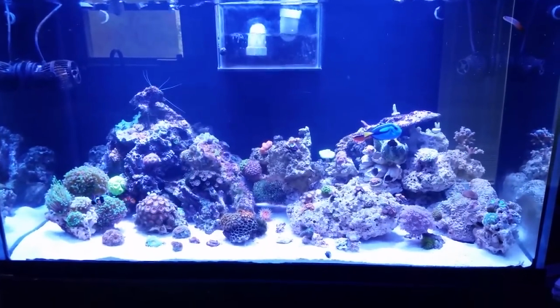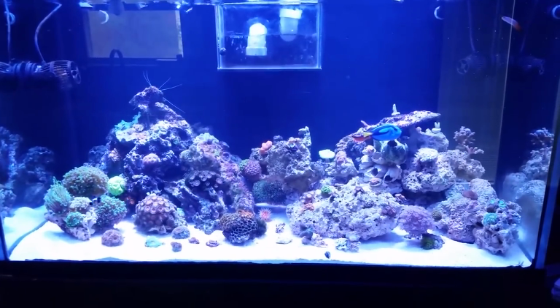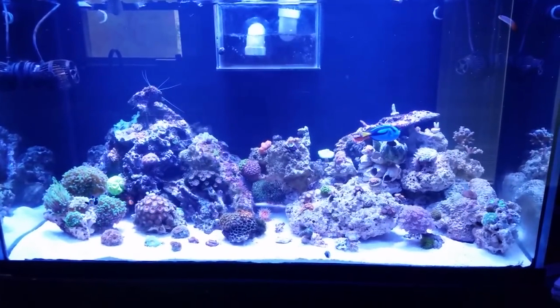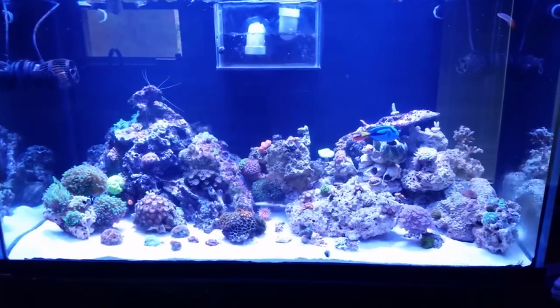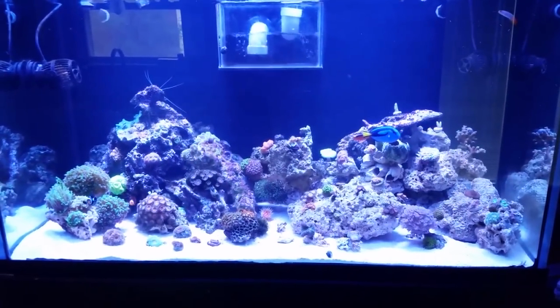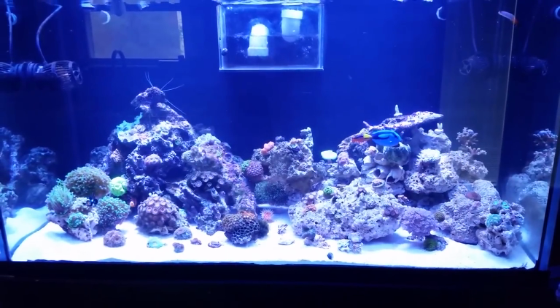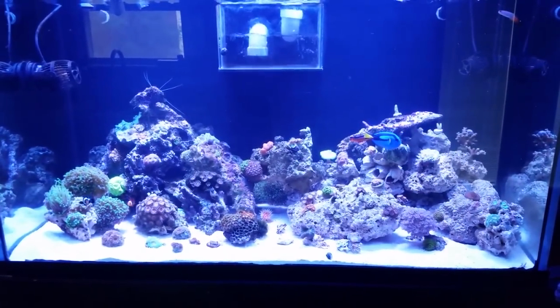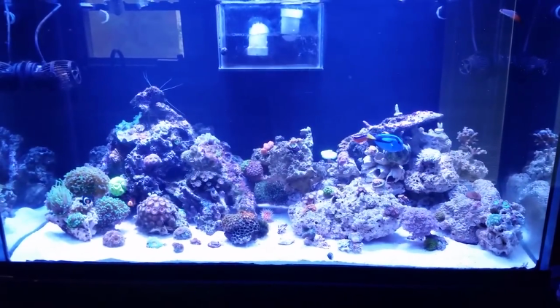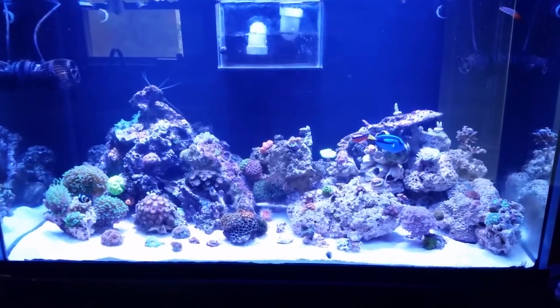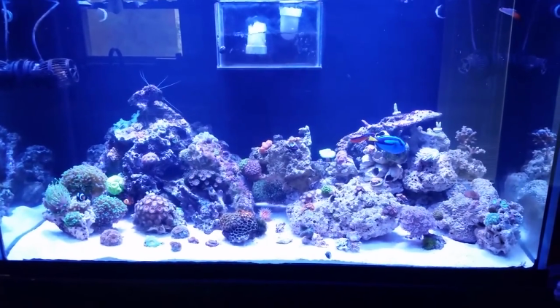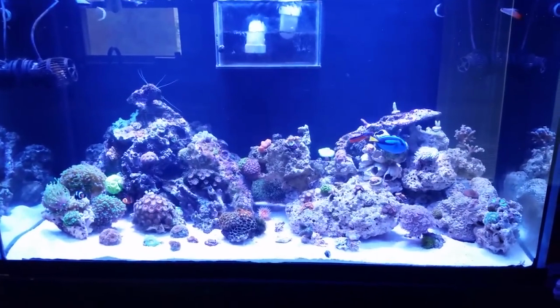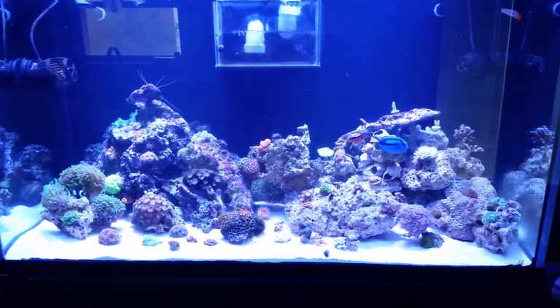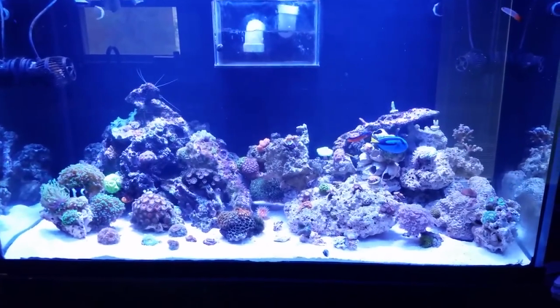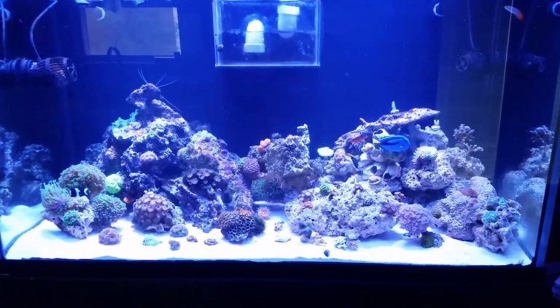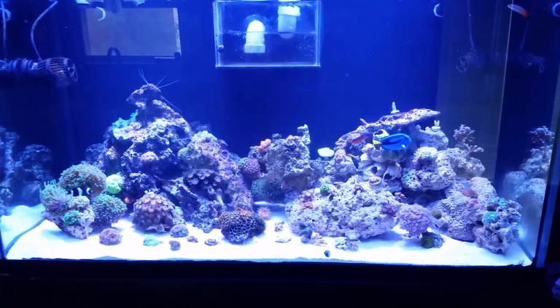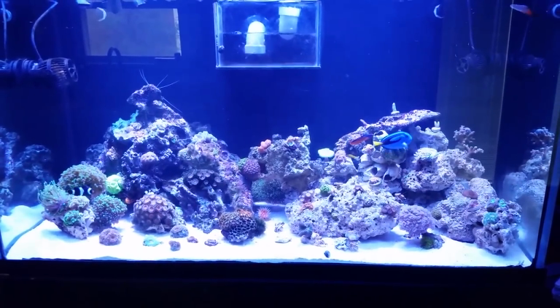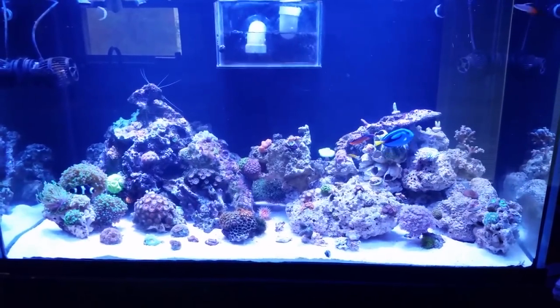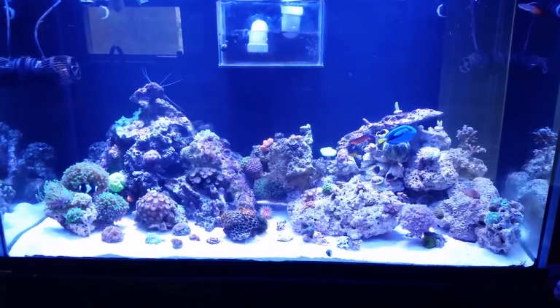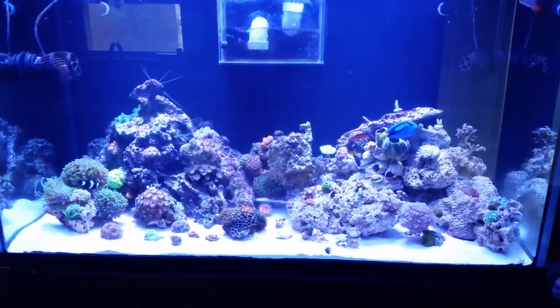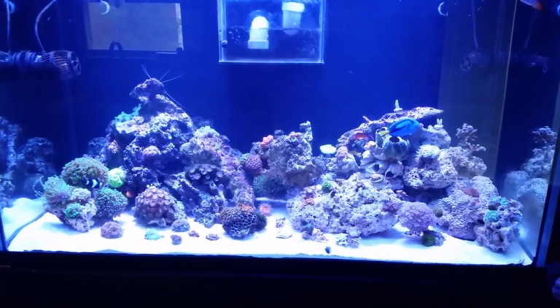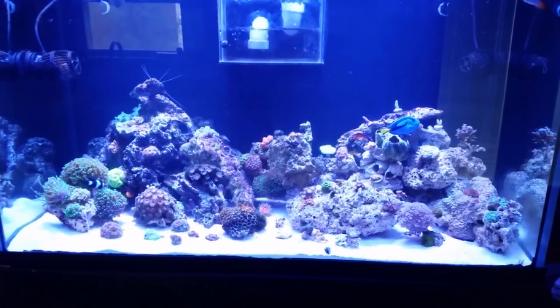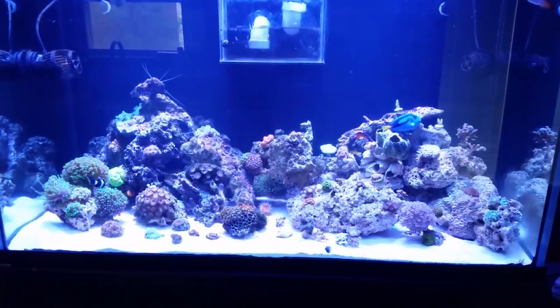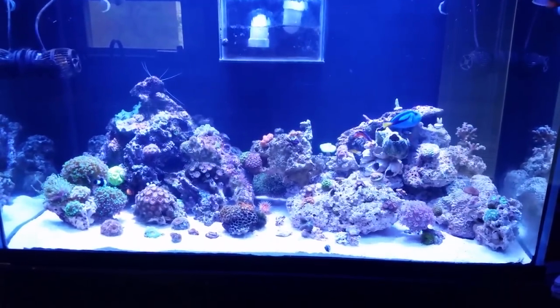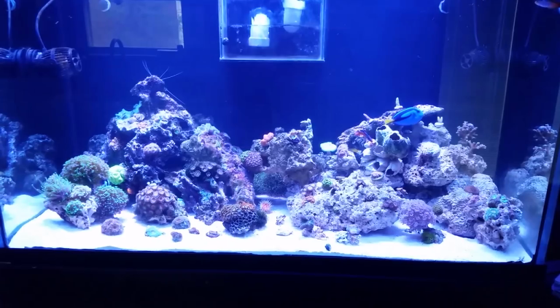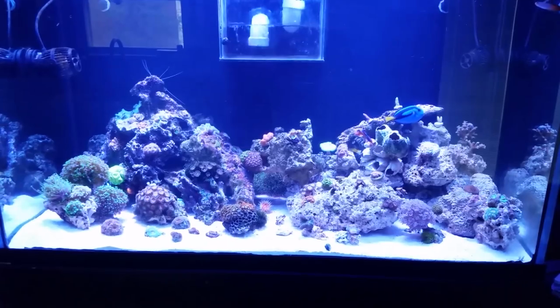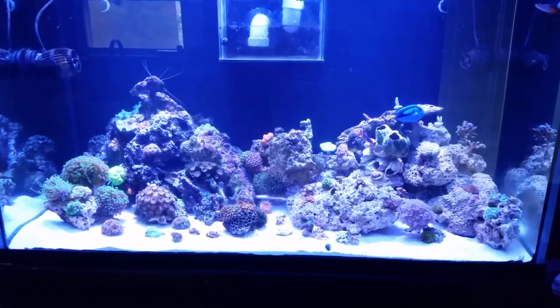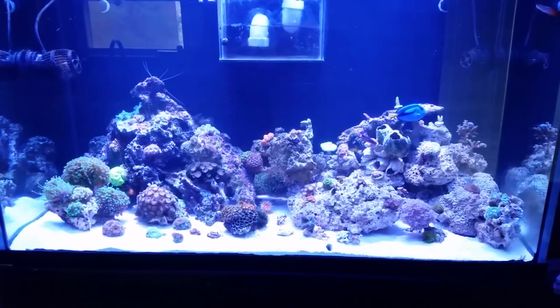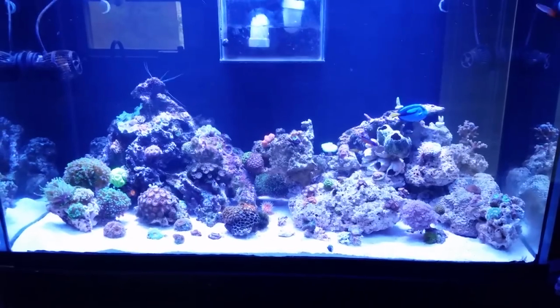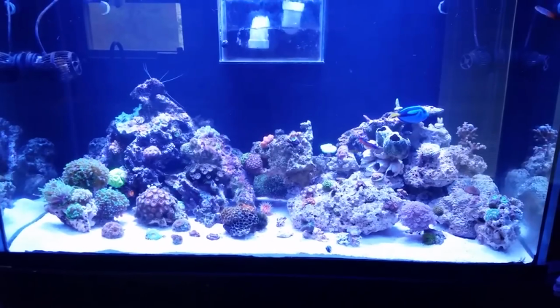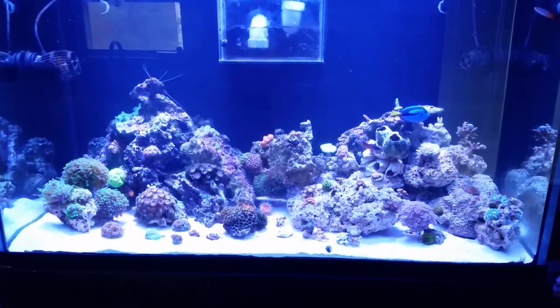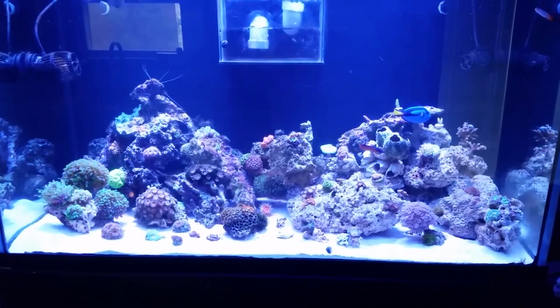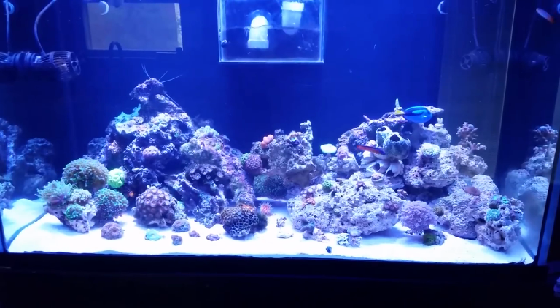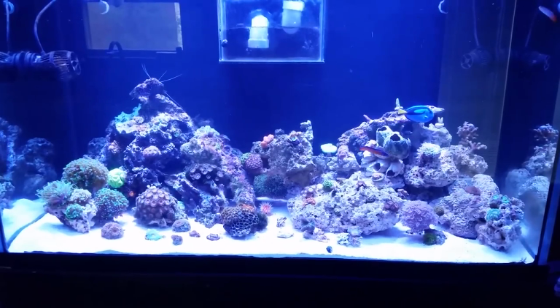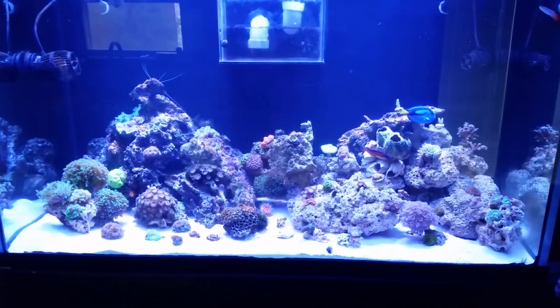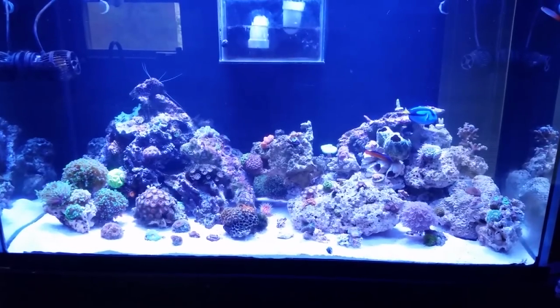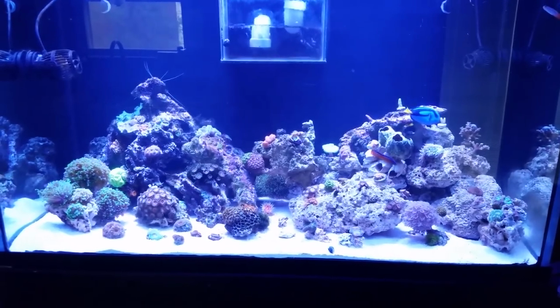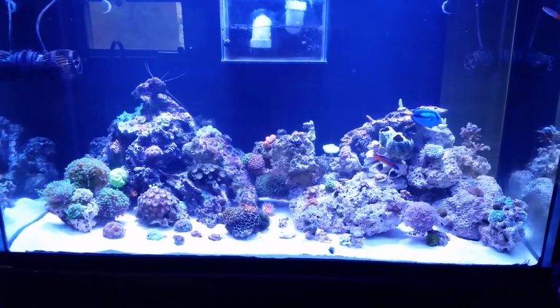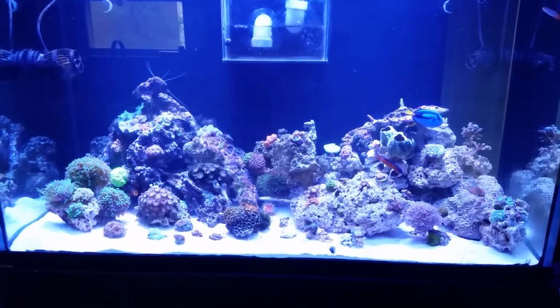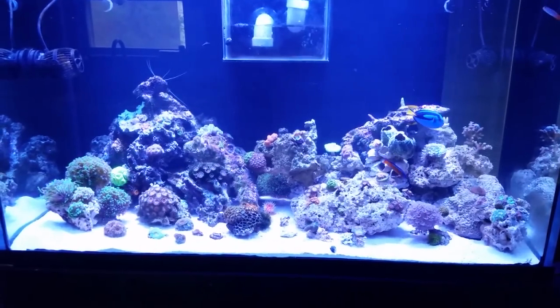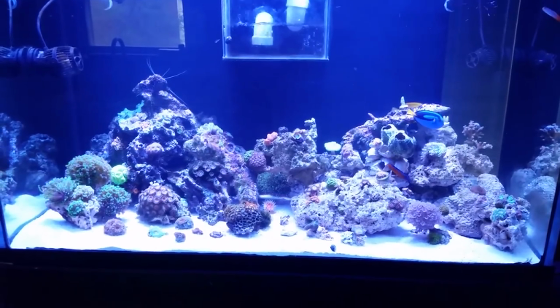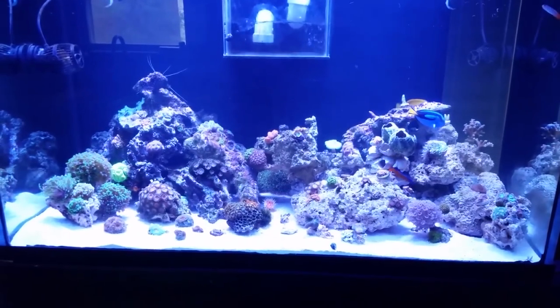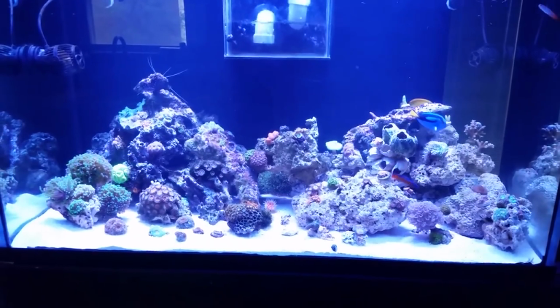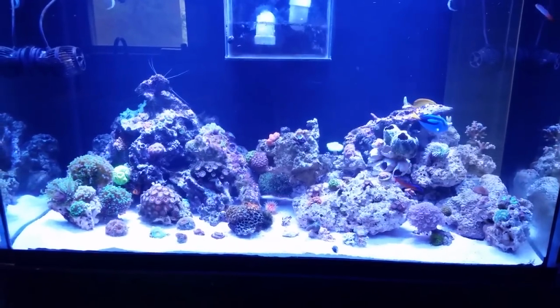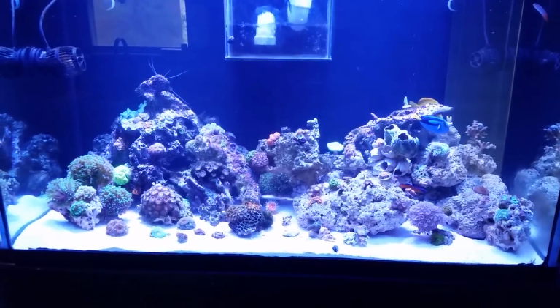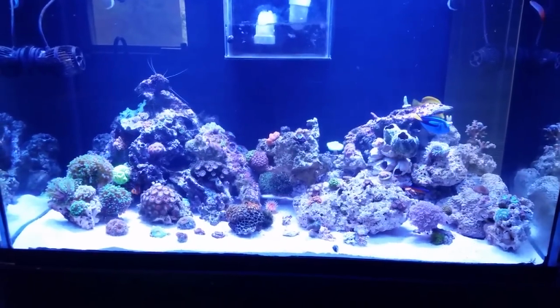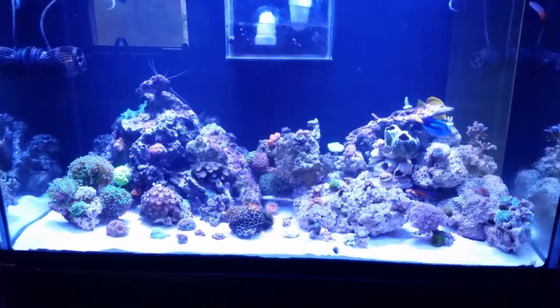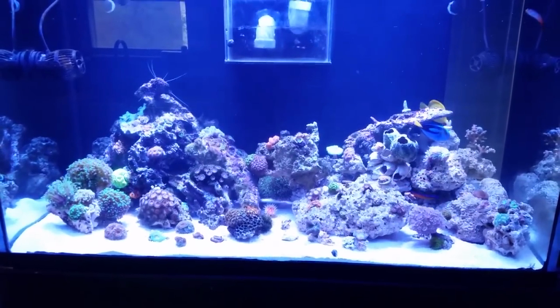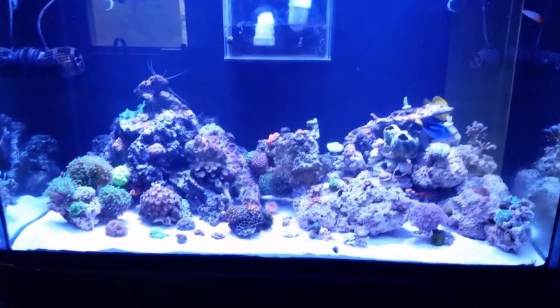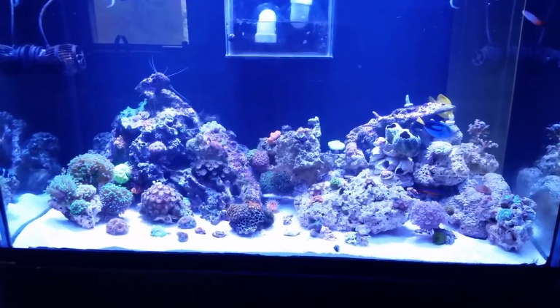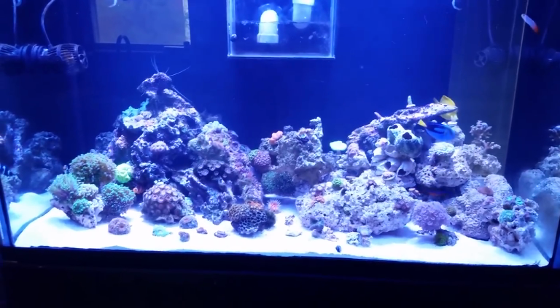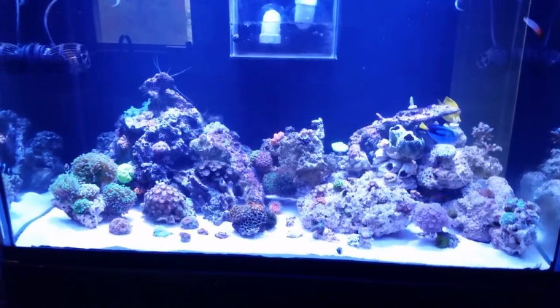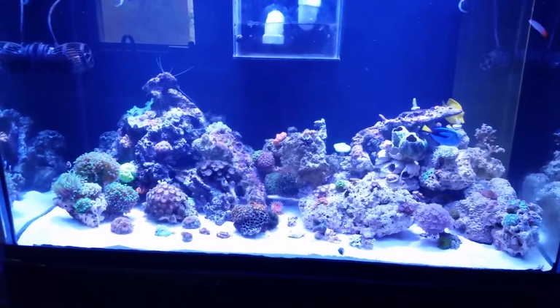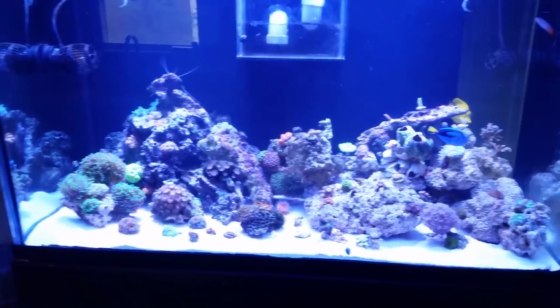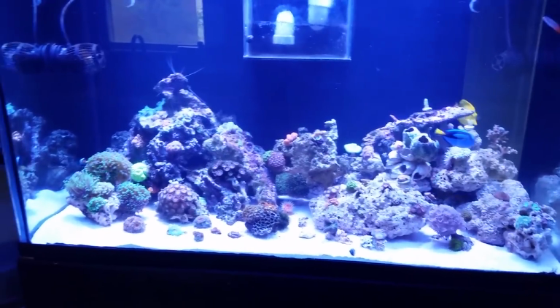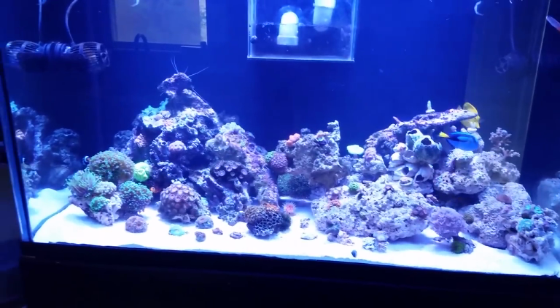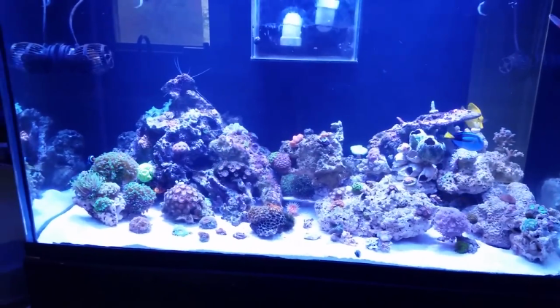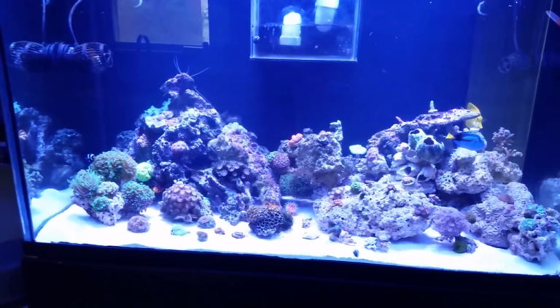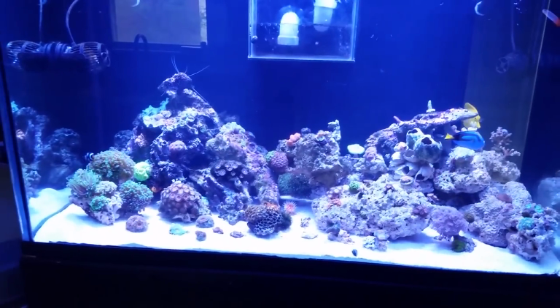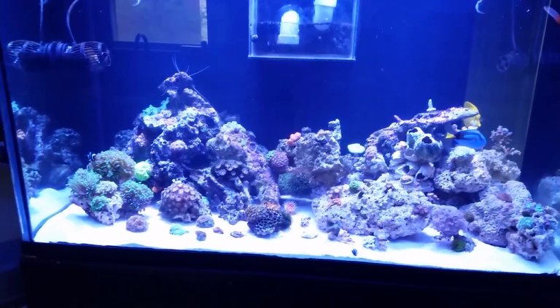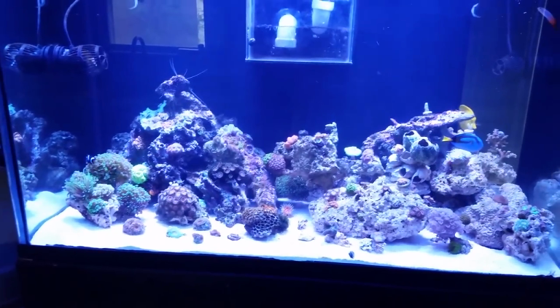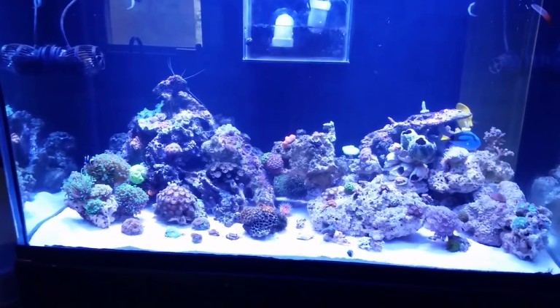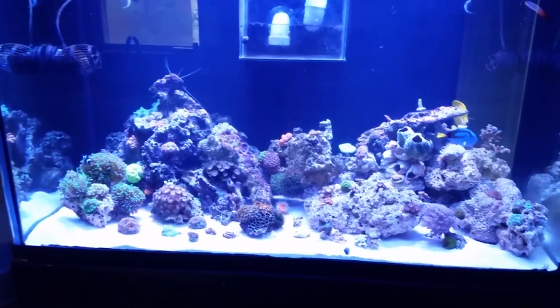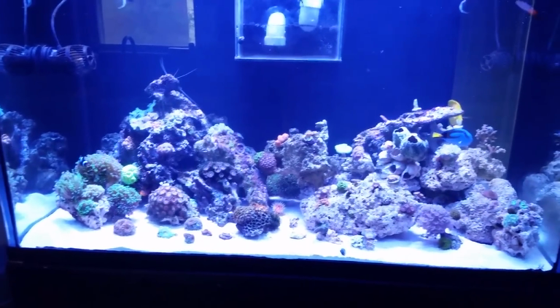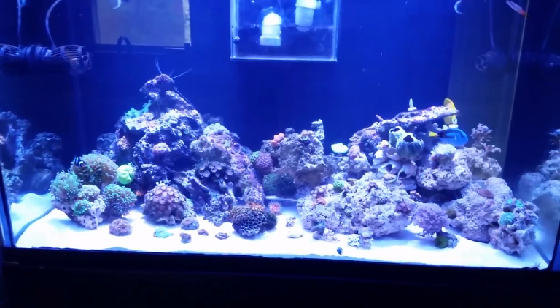I'll shoot an update on the planted tank here in probably a couple of days — lights are still out on that.